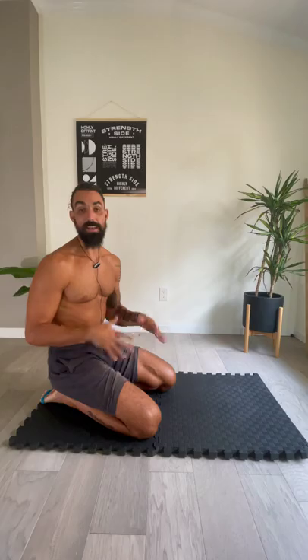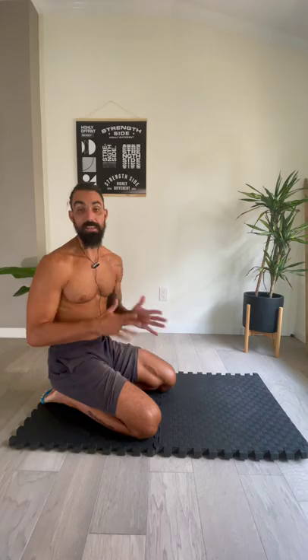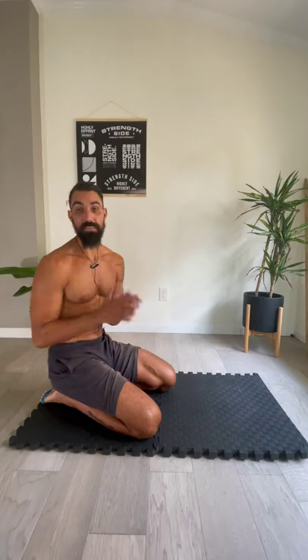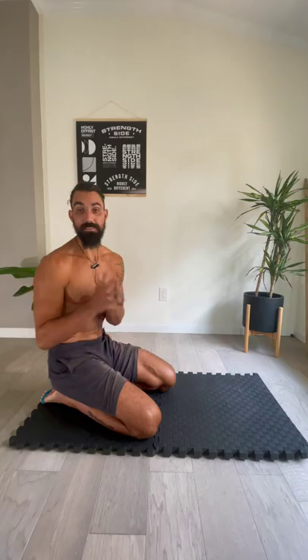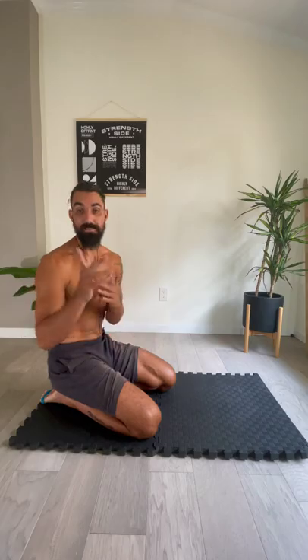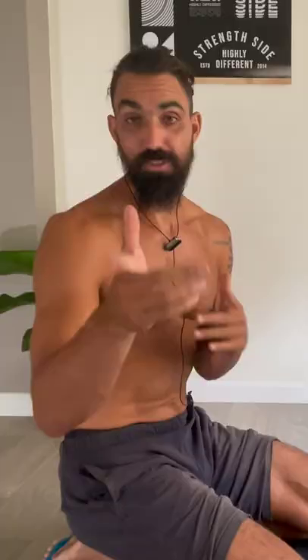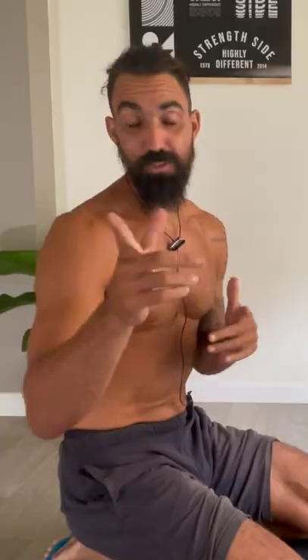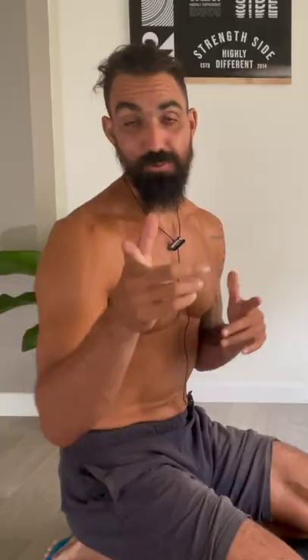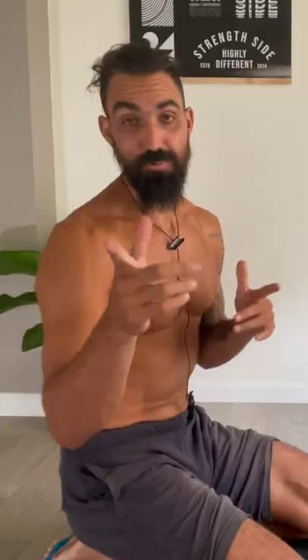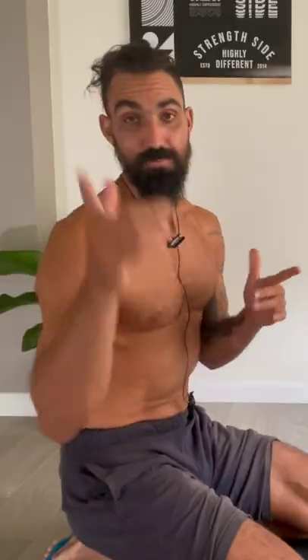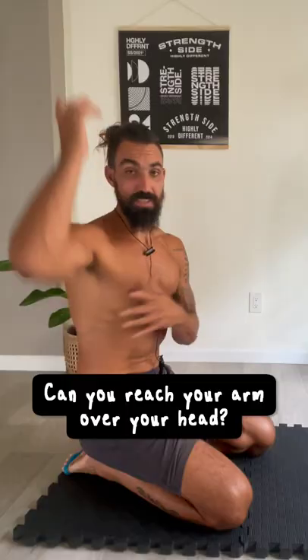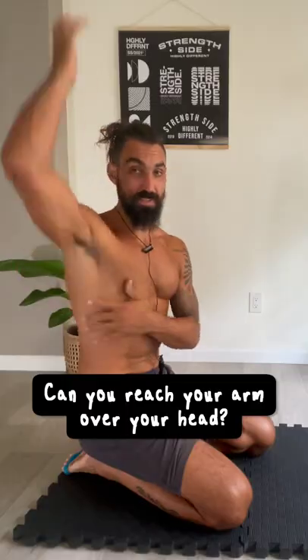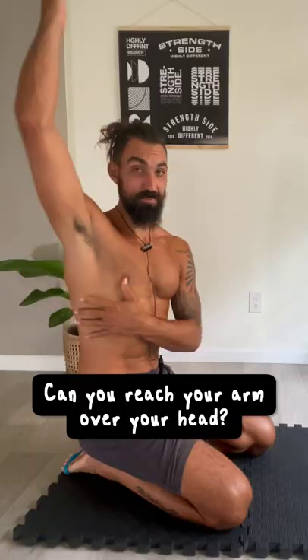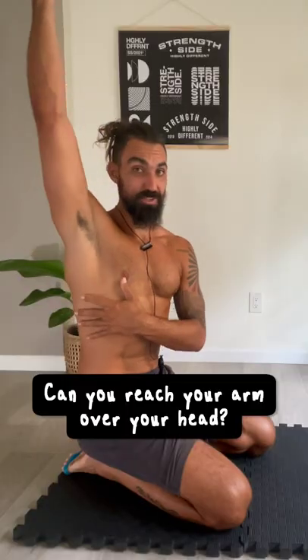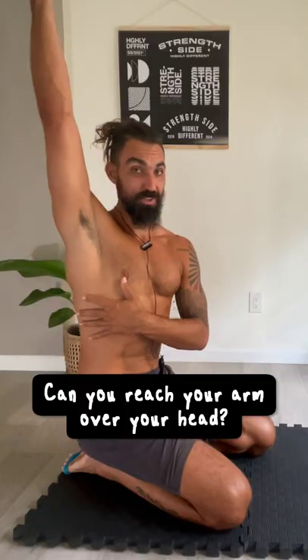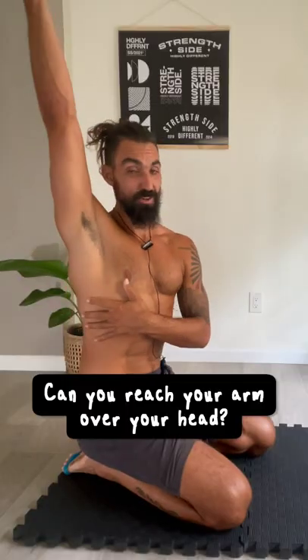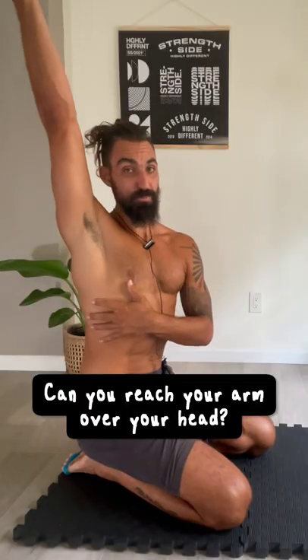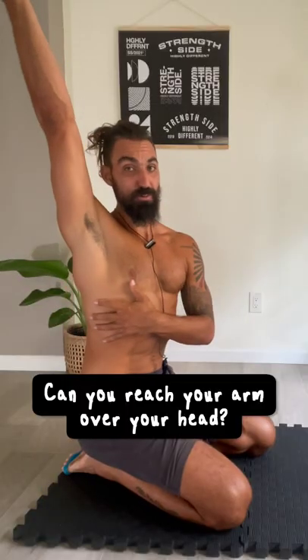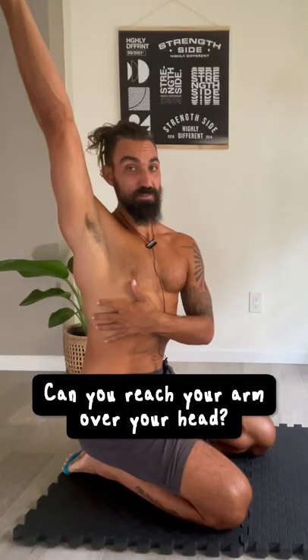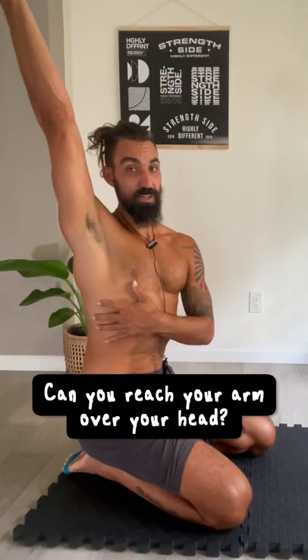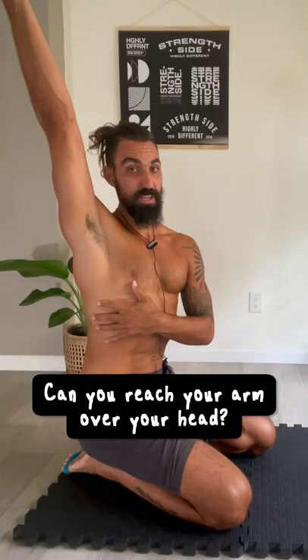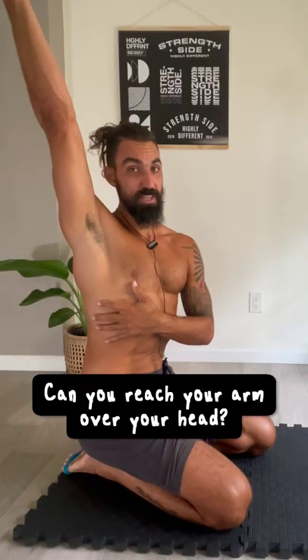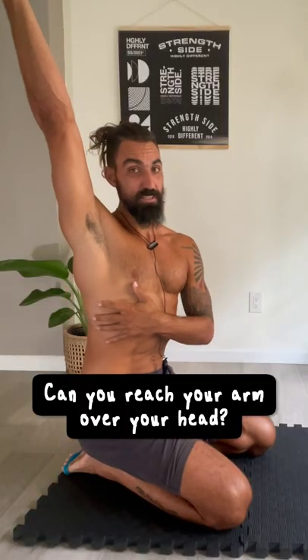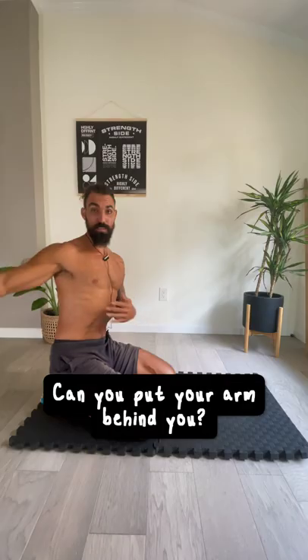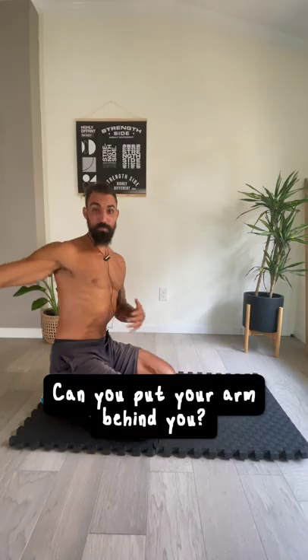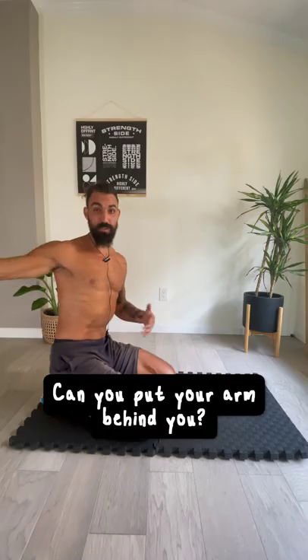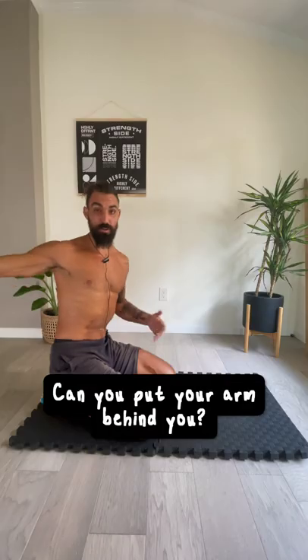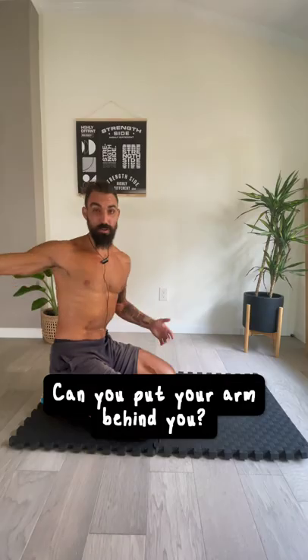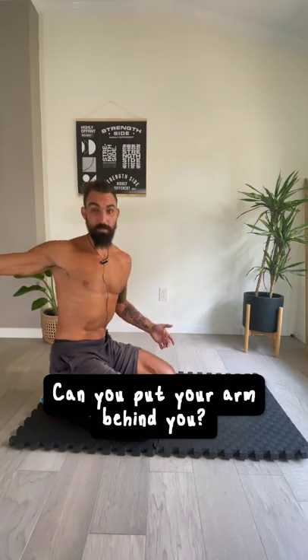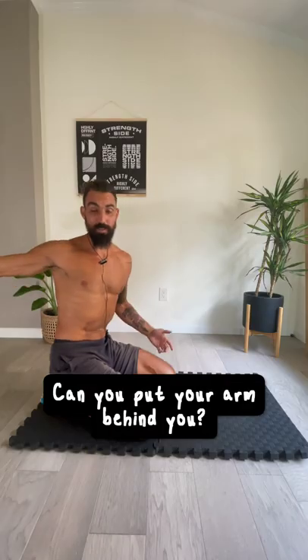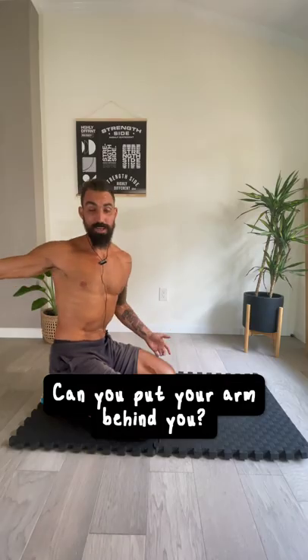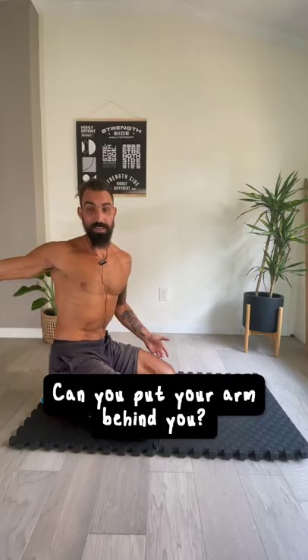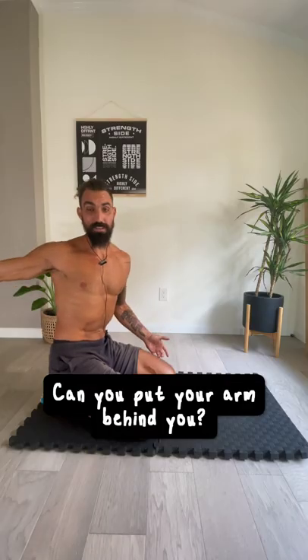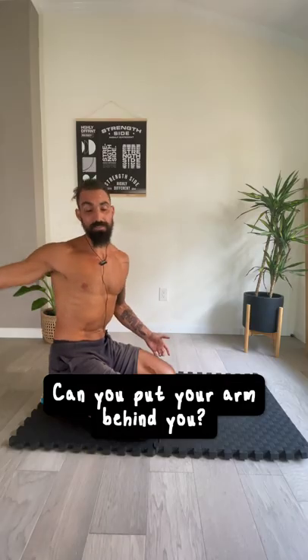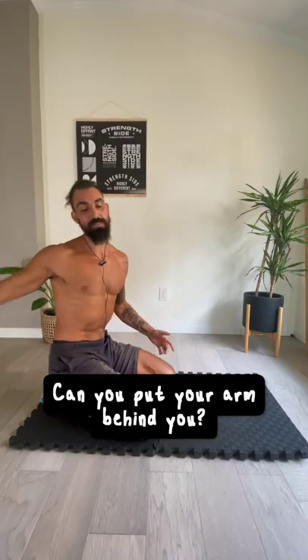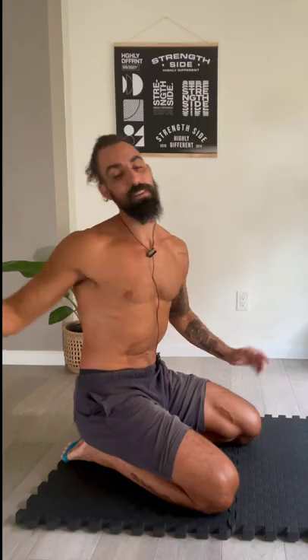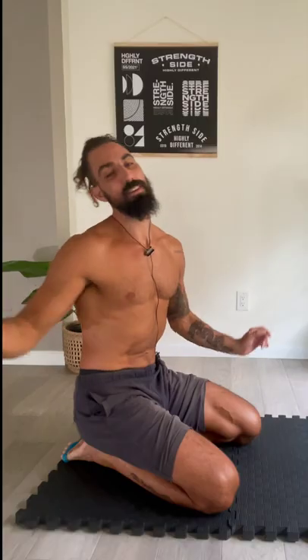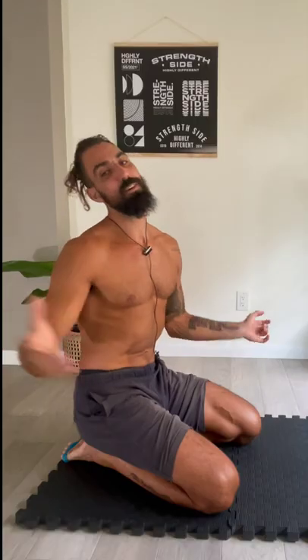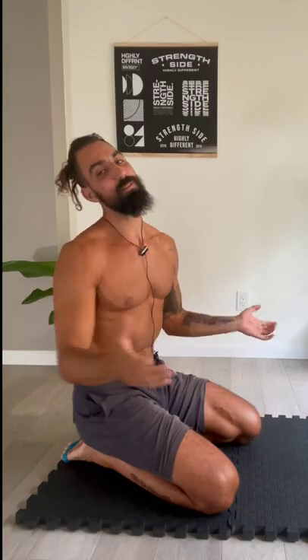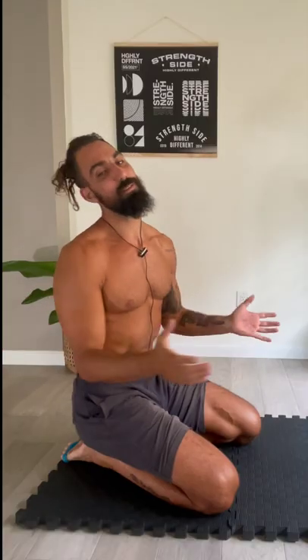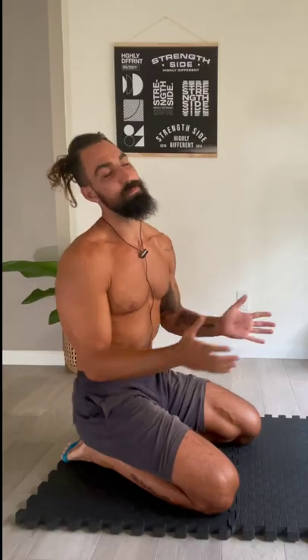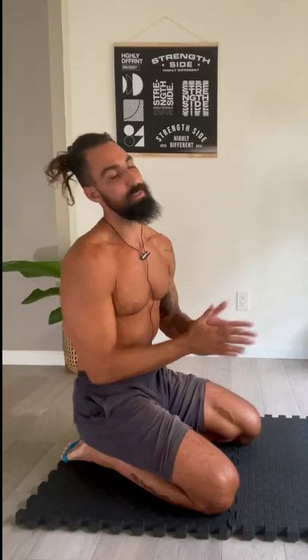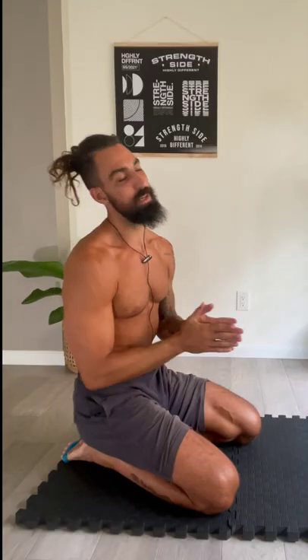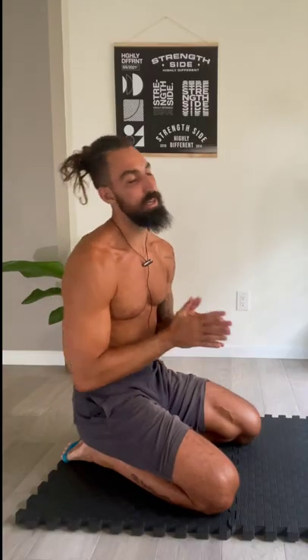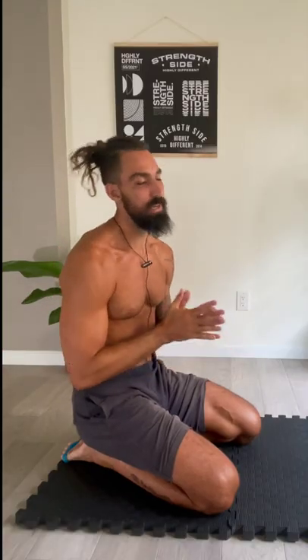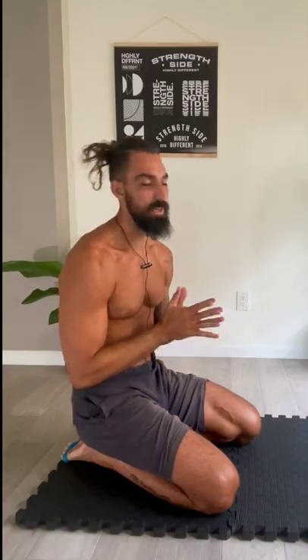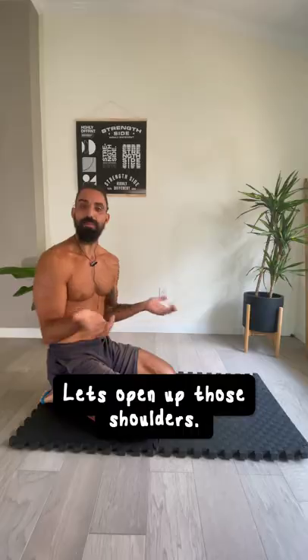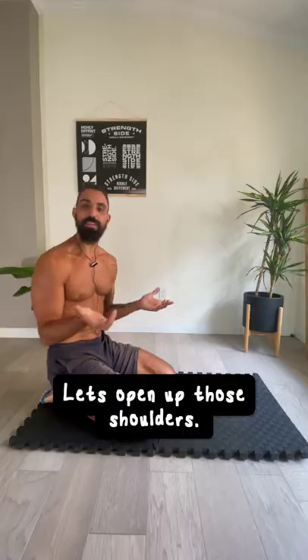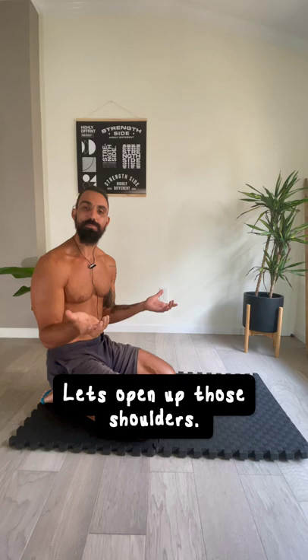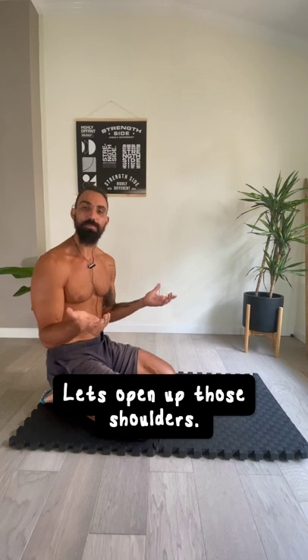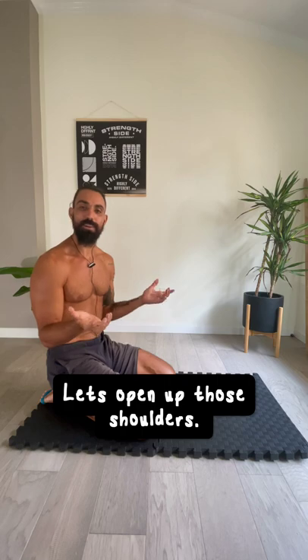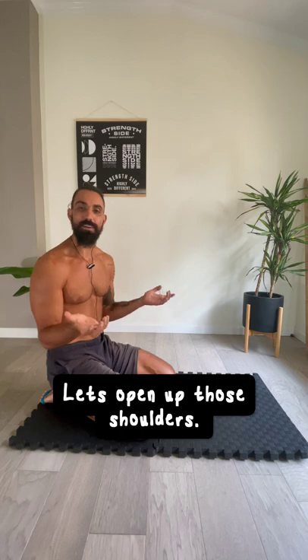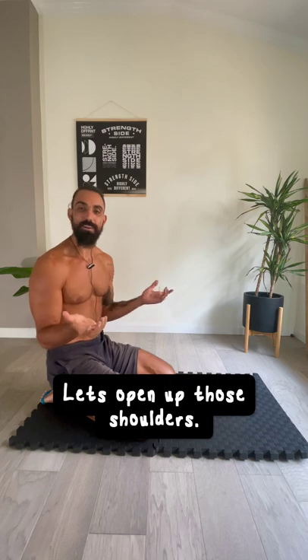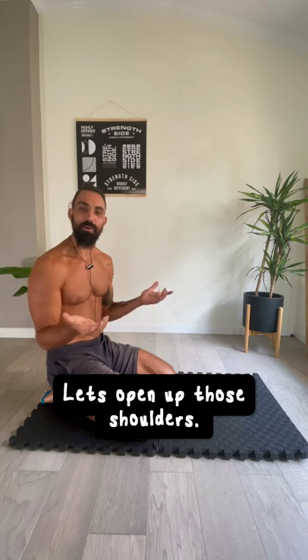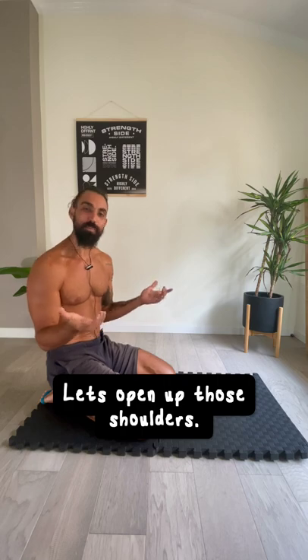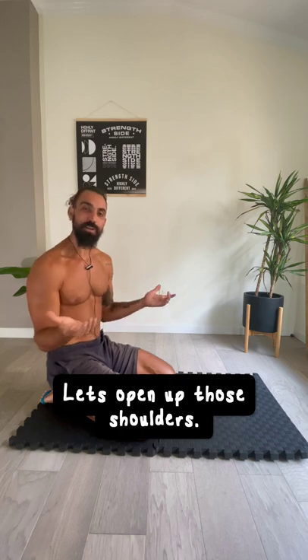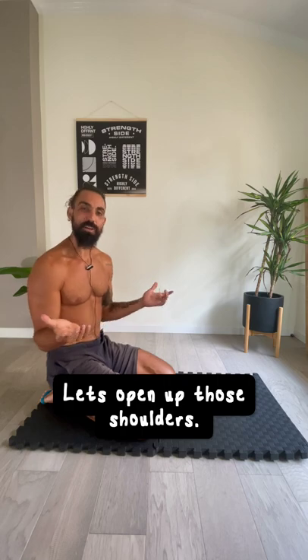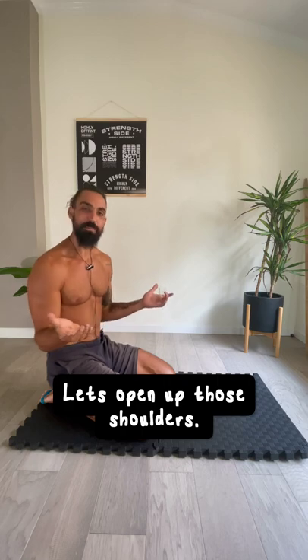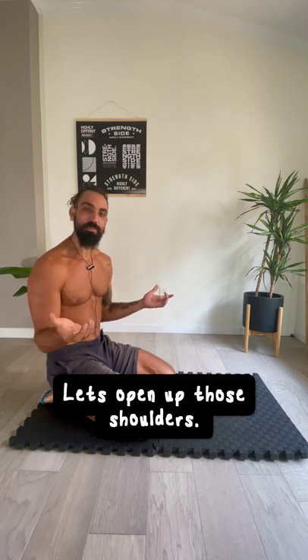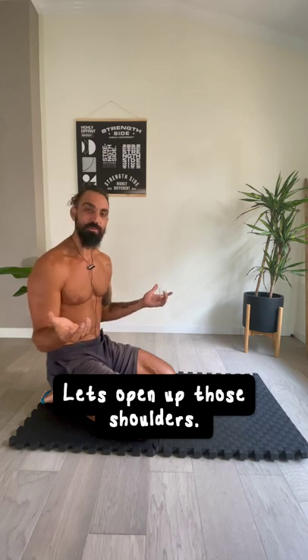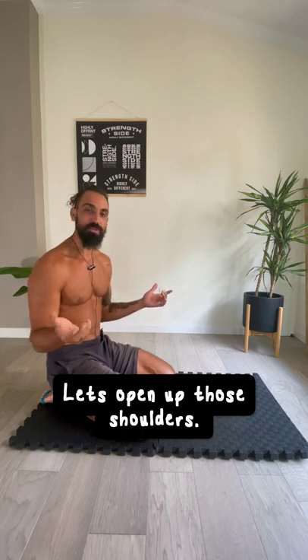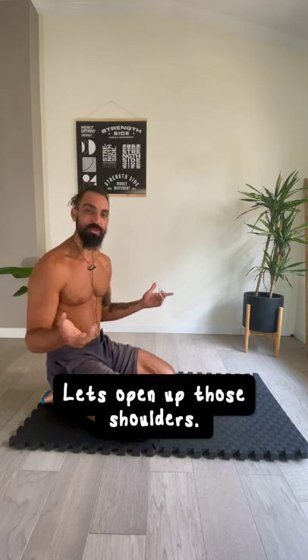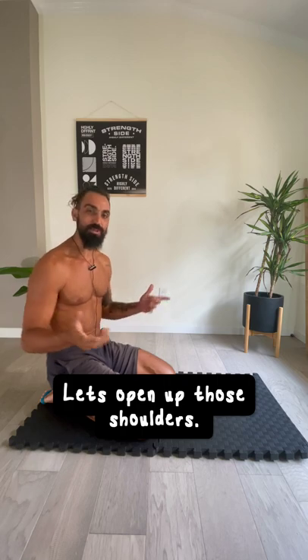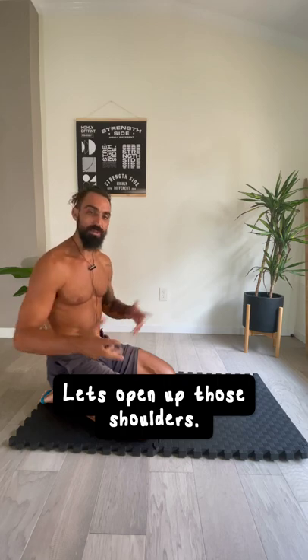Hey, you — can you reach your arm over your head? Can you put your arm behind you? No? Well, let's work on opening up those shoulders.